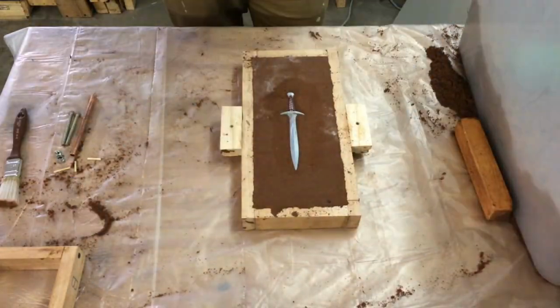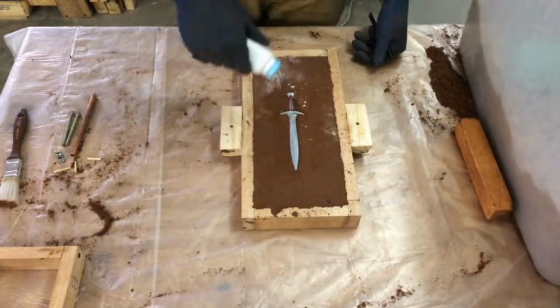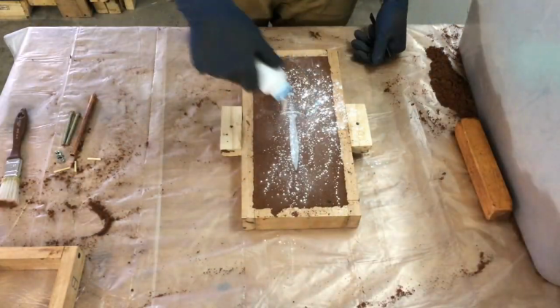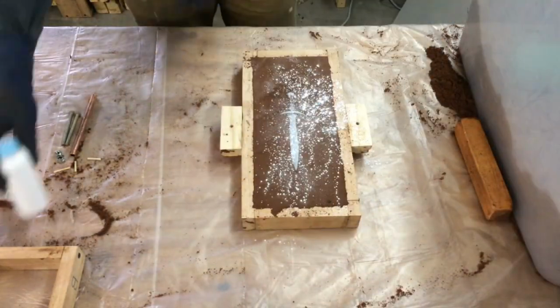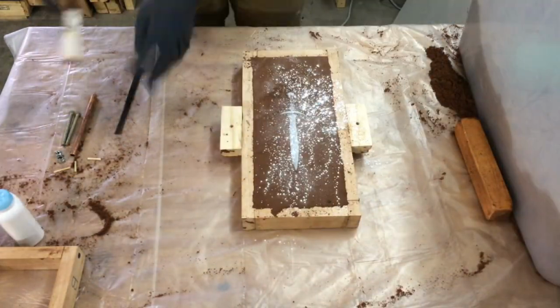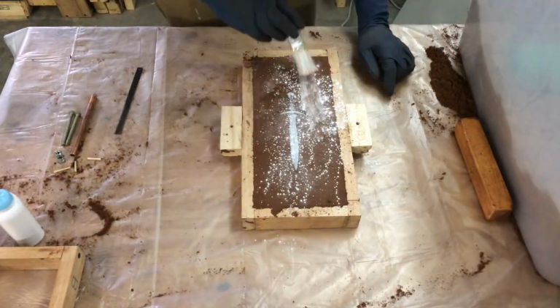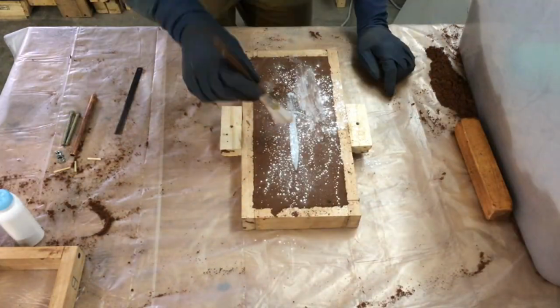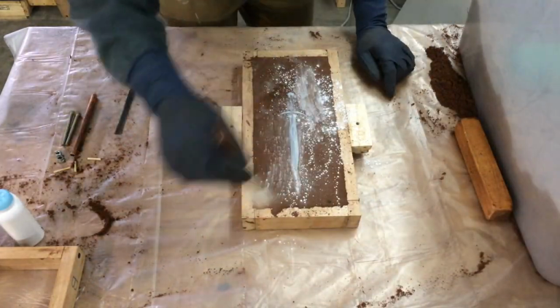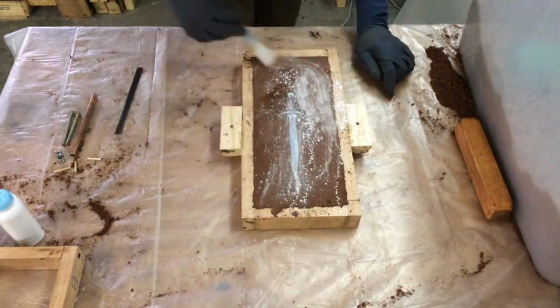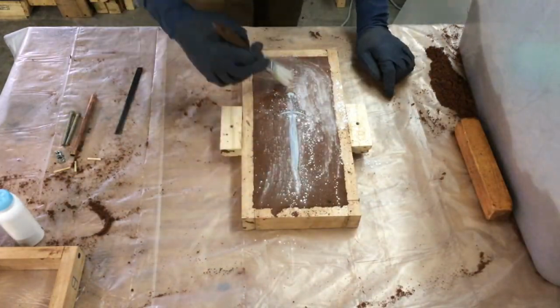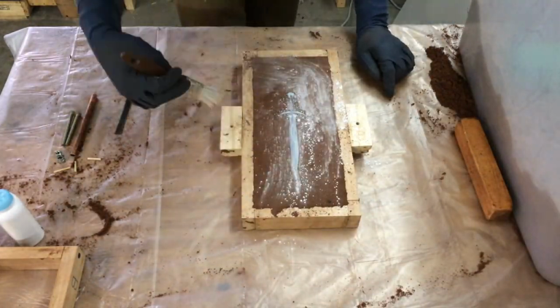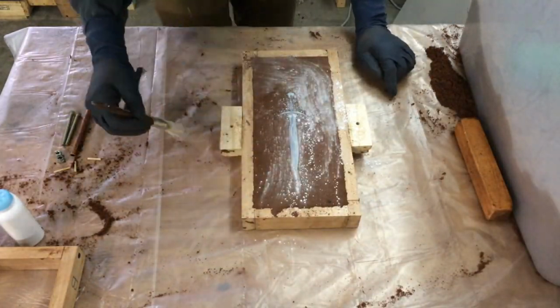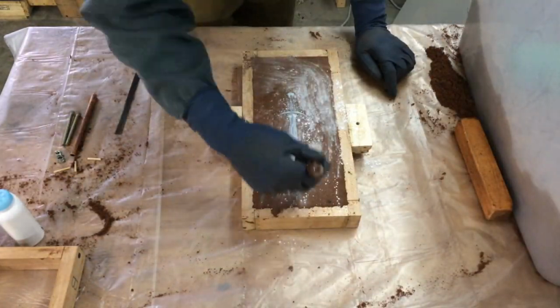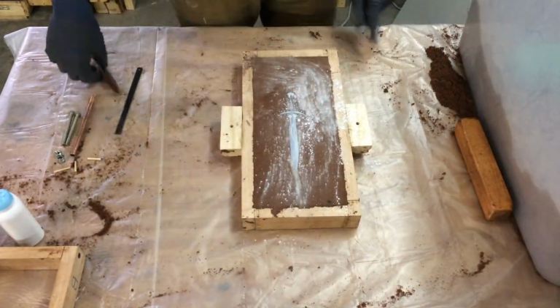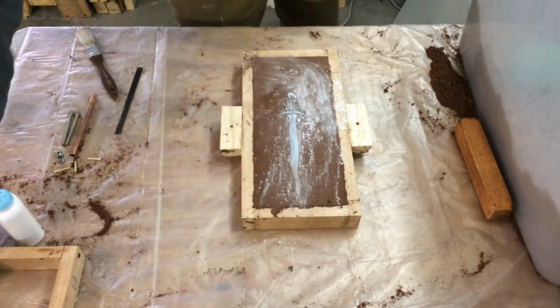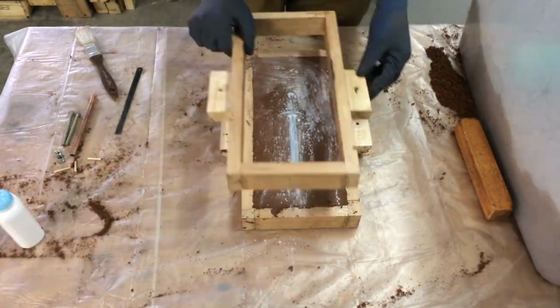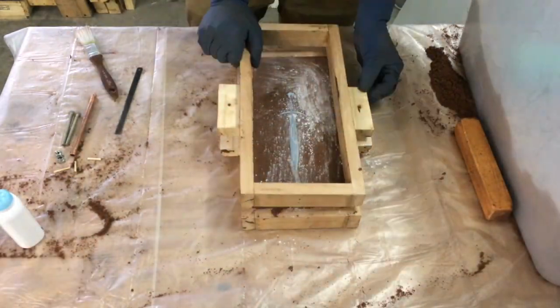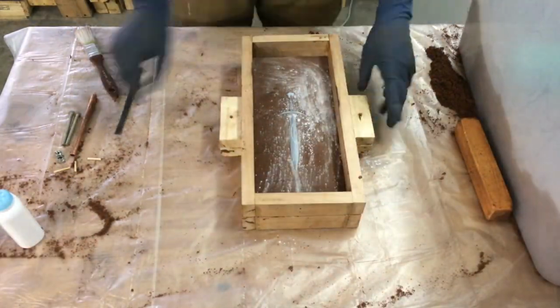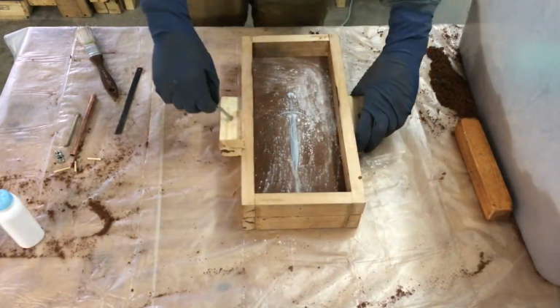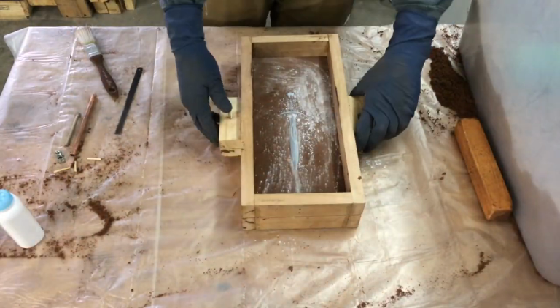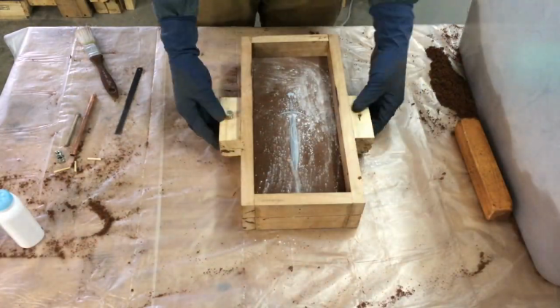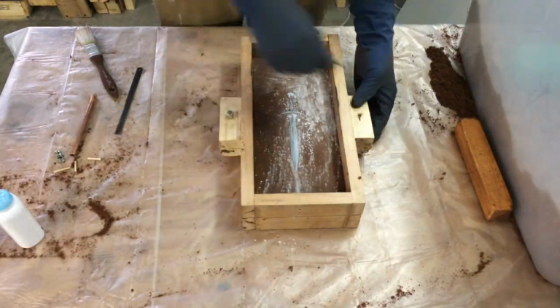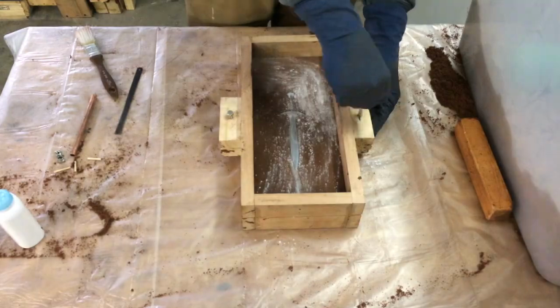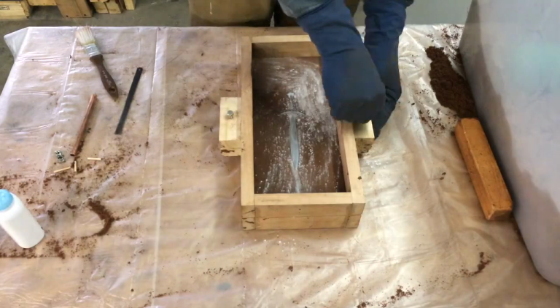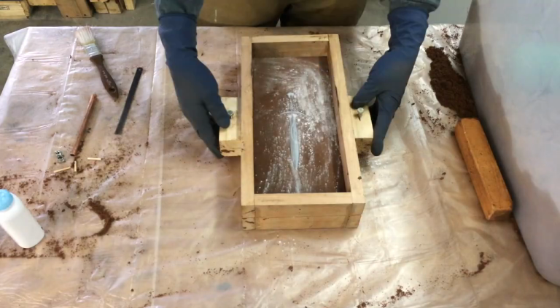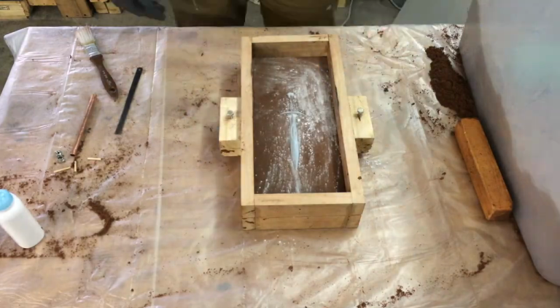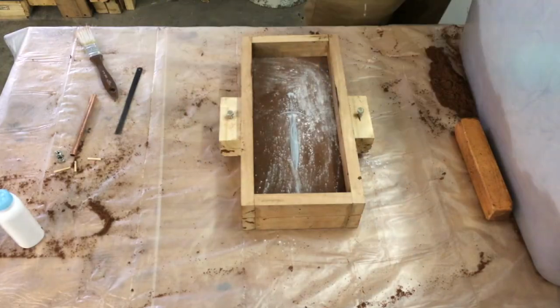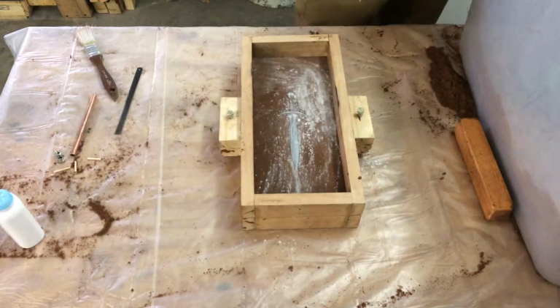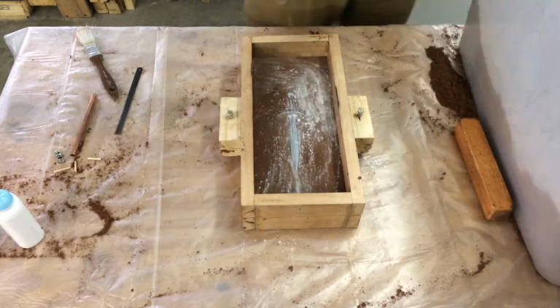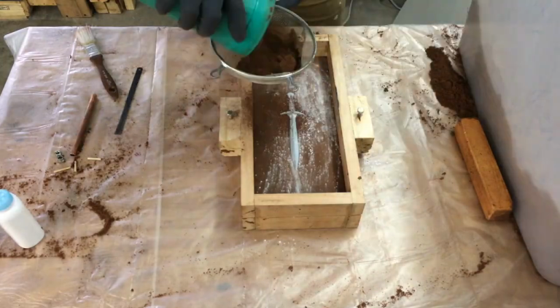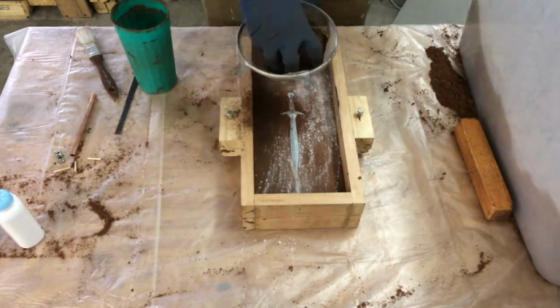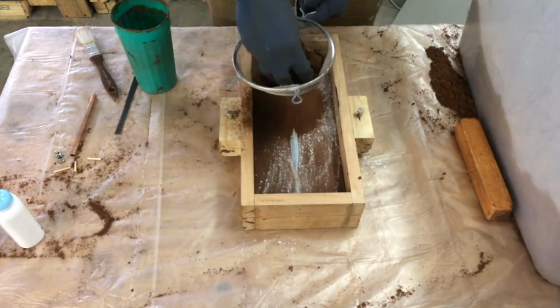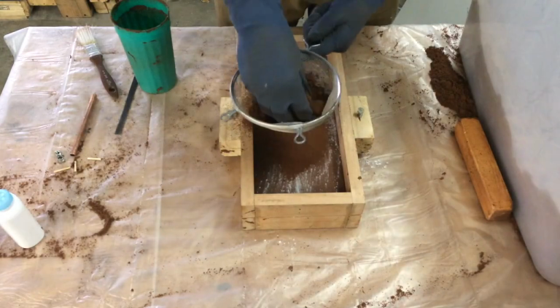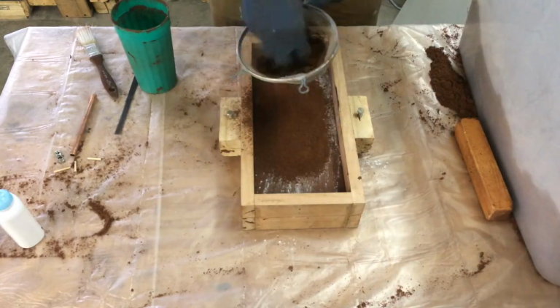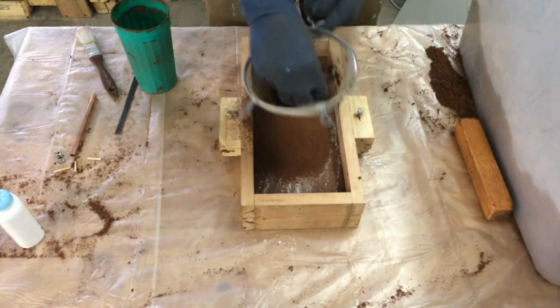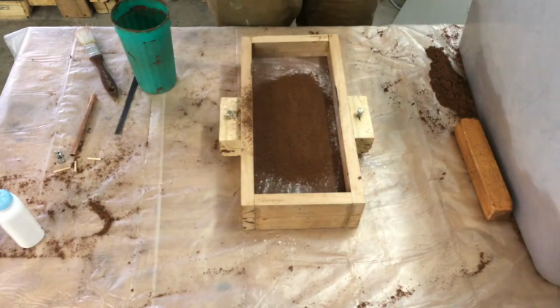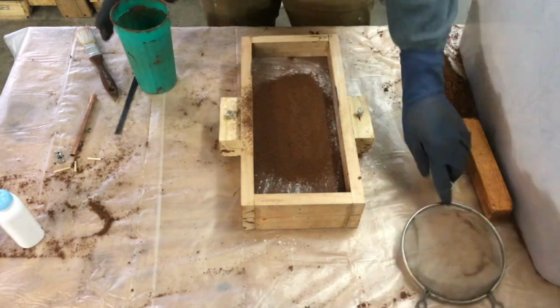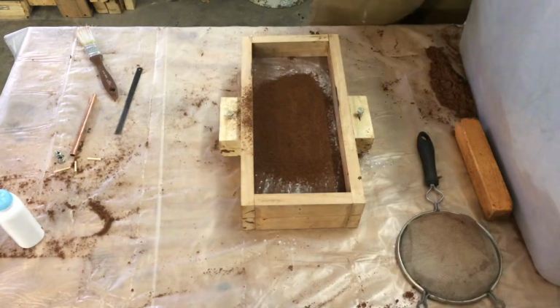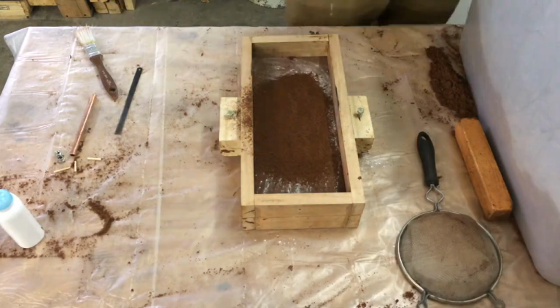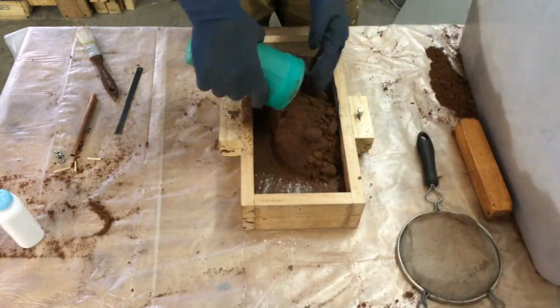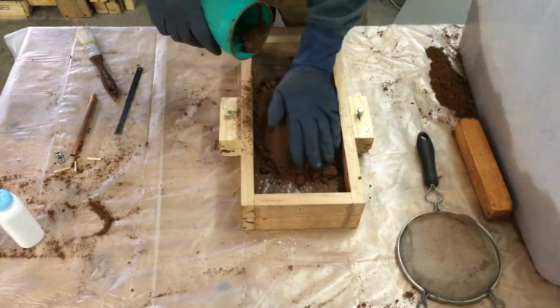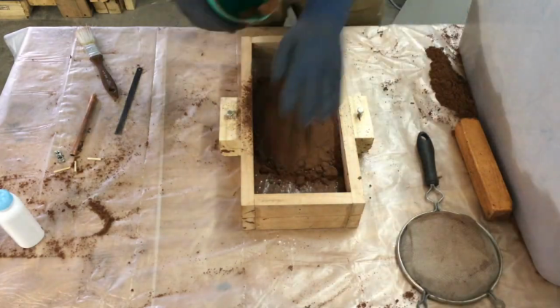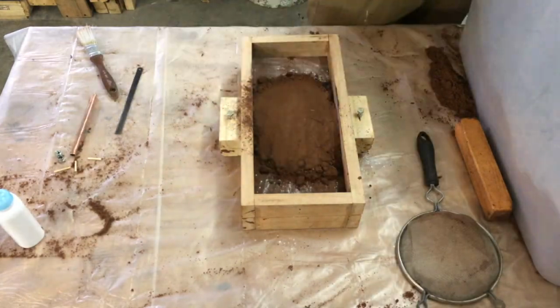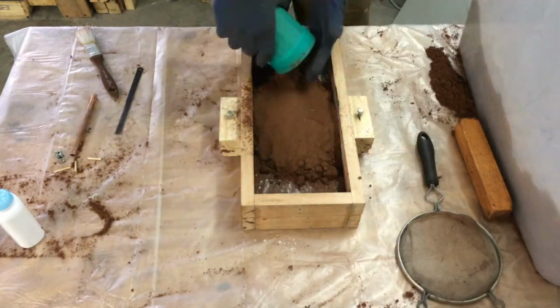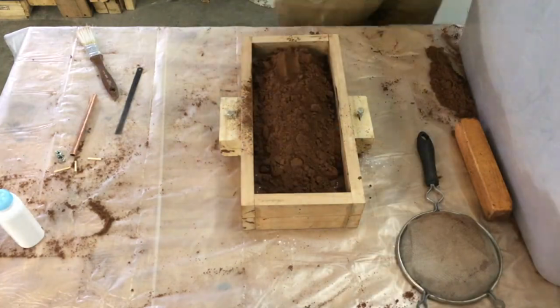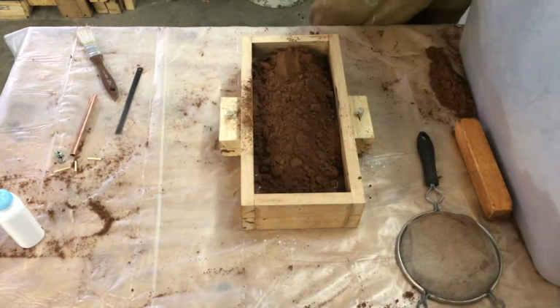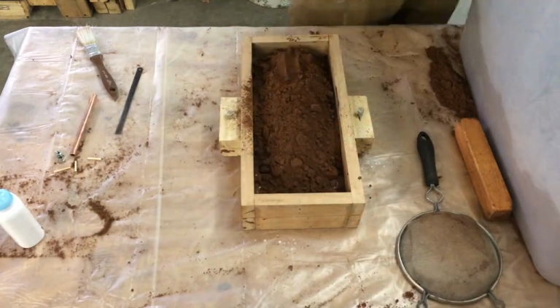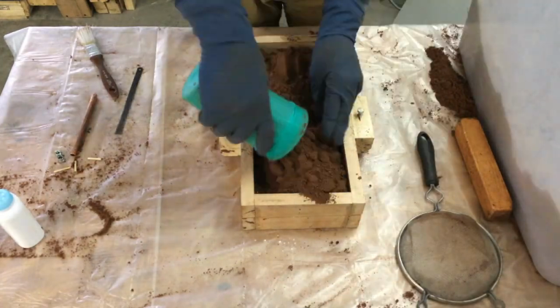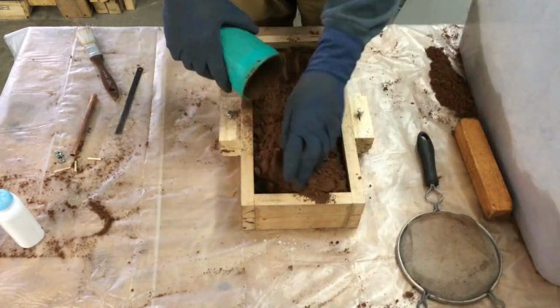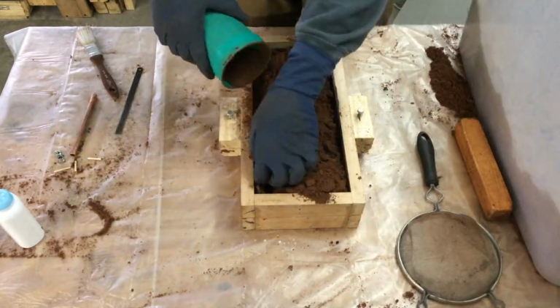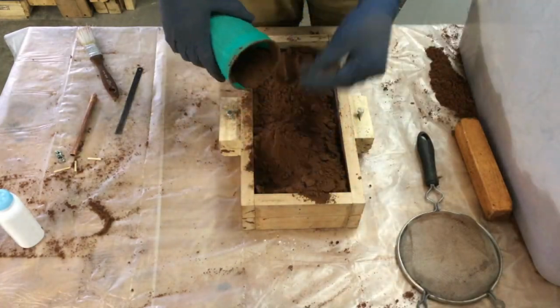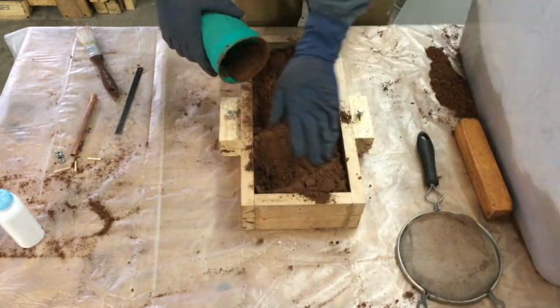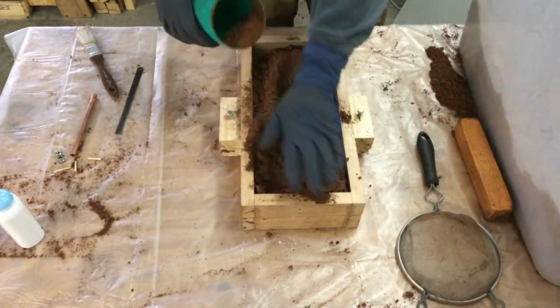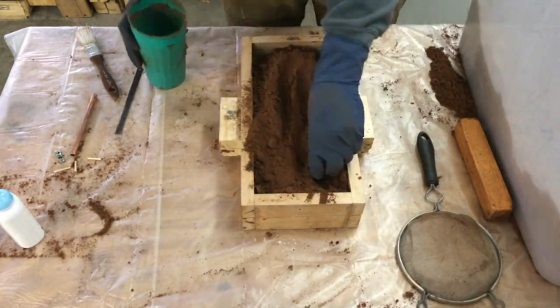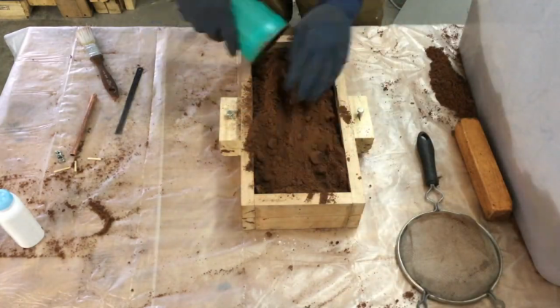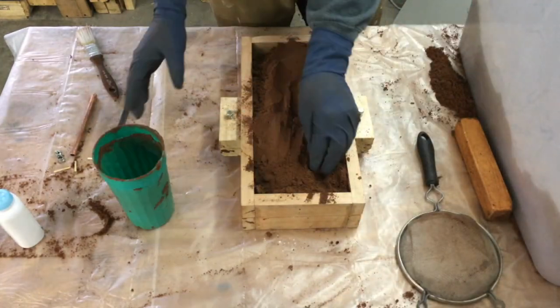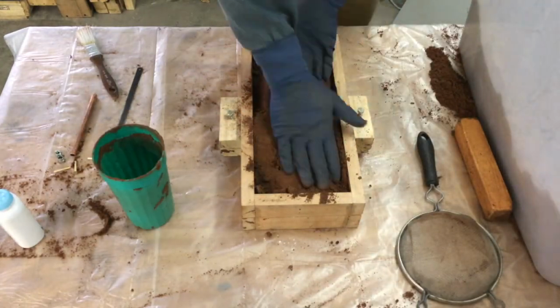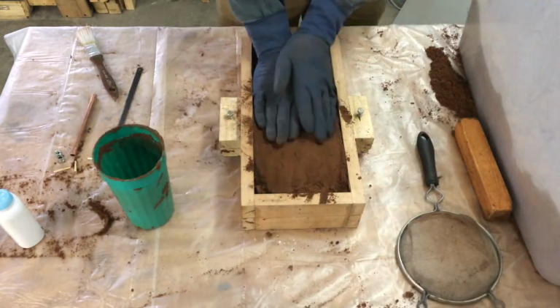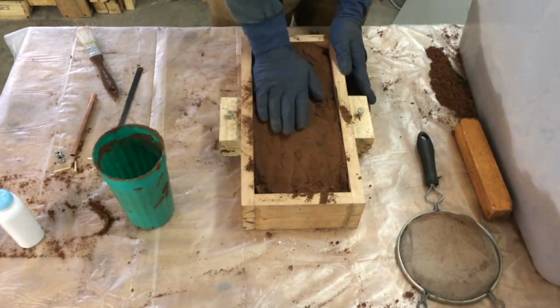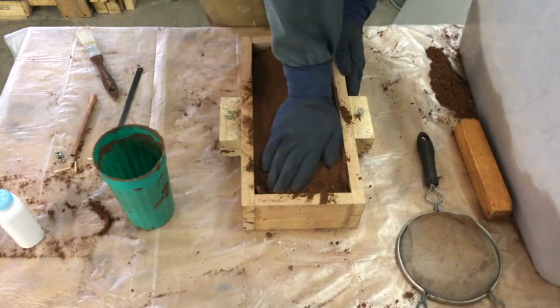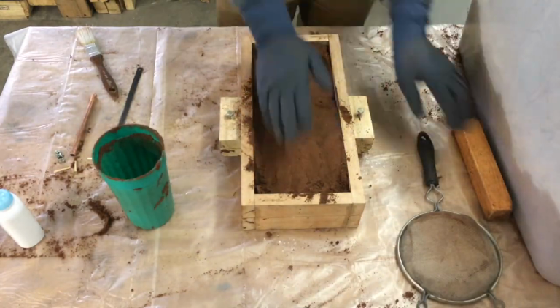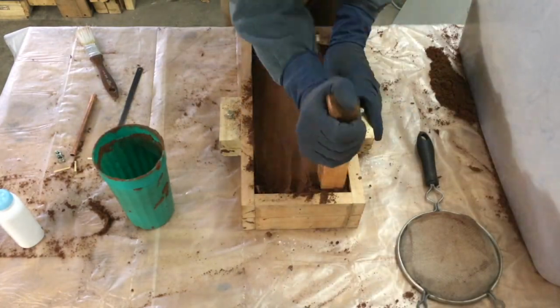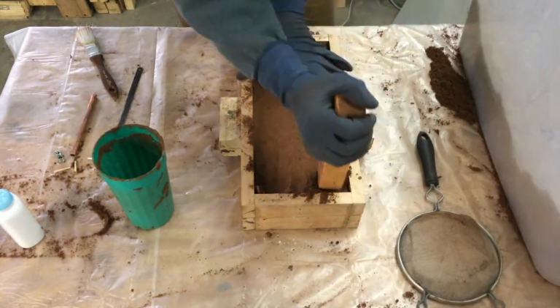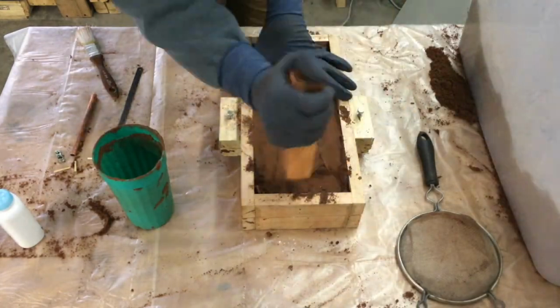Adding baby powder before I form the top half of the mold keeps the two halves from sticking together when I separate them later.